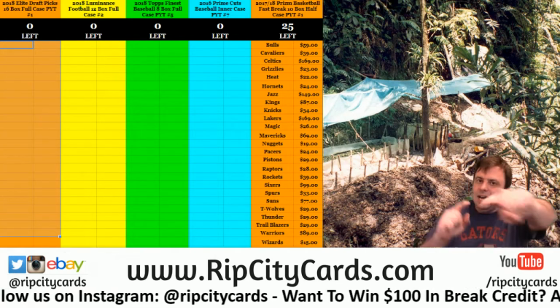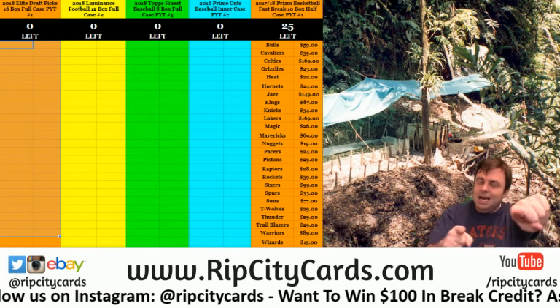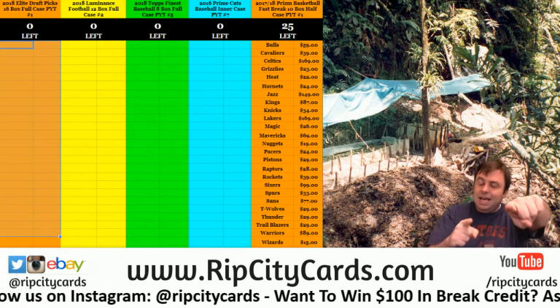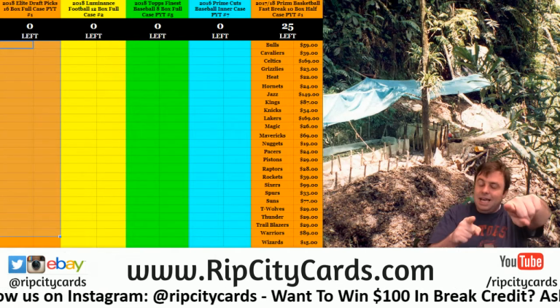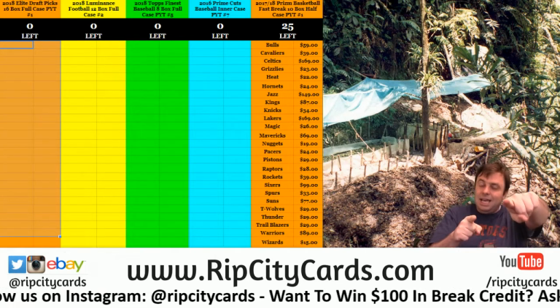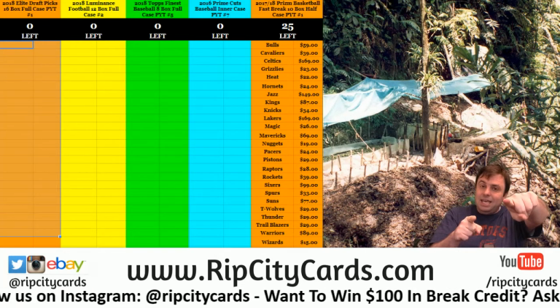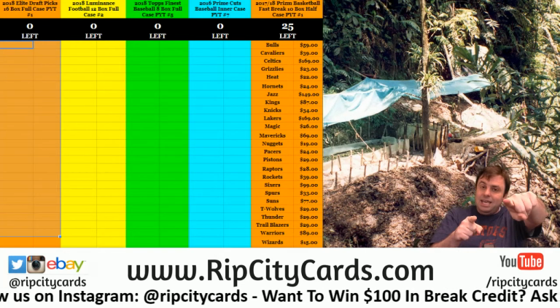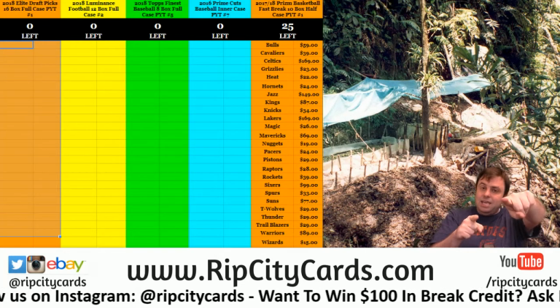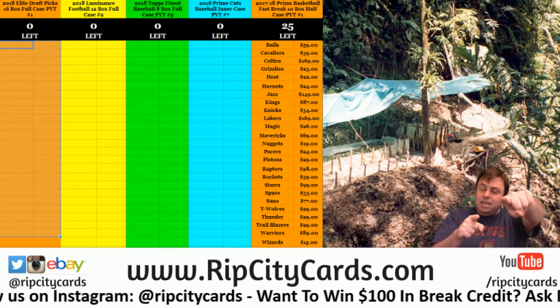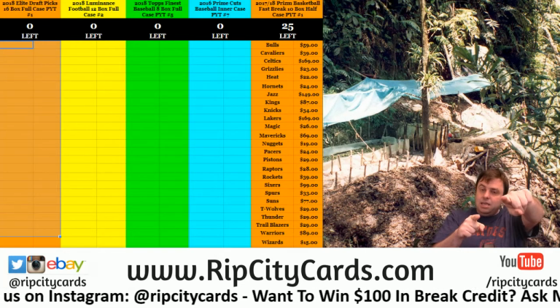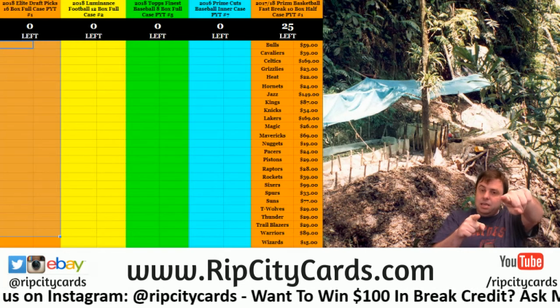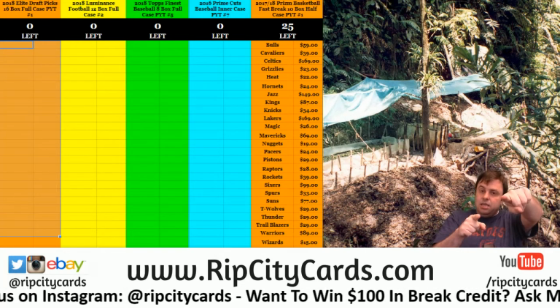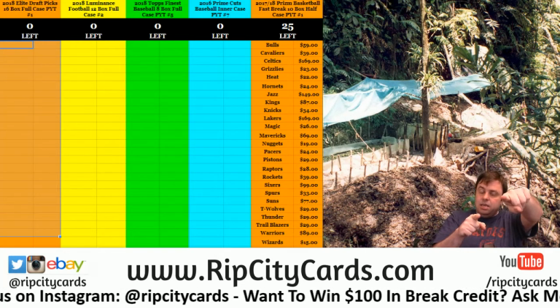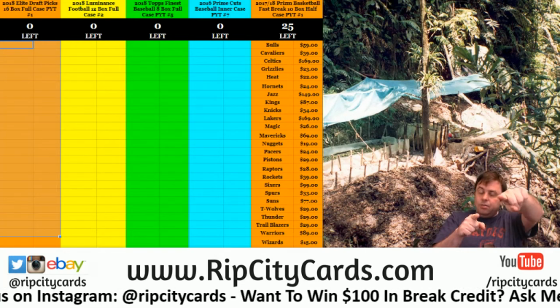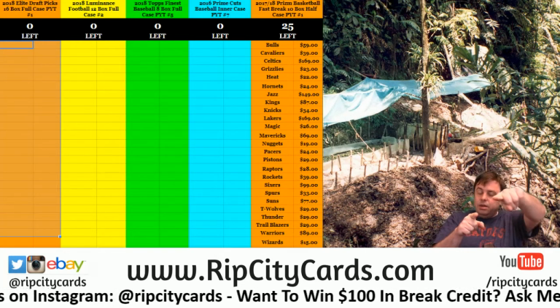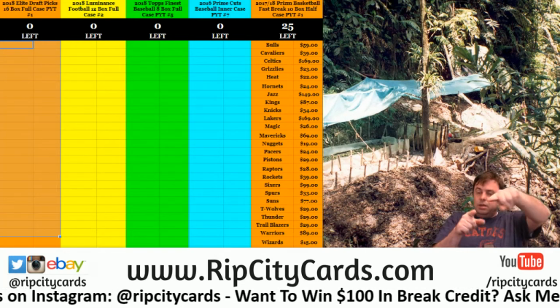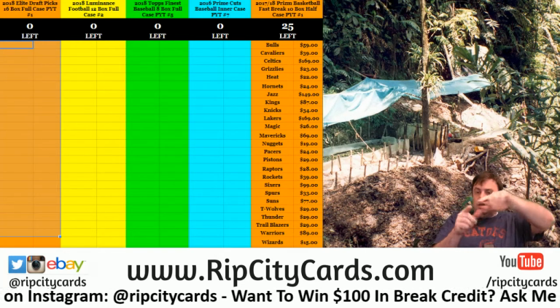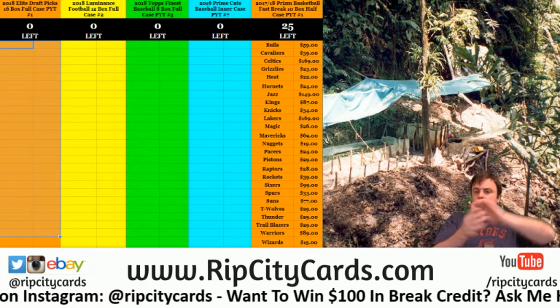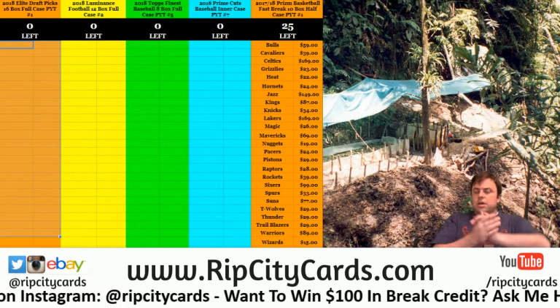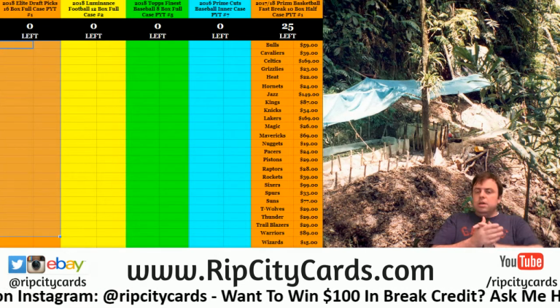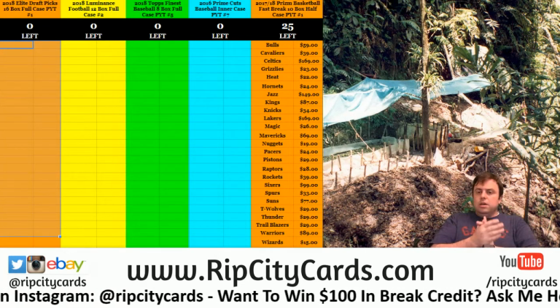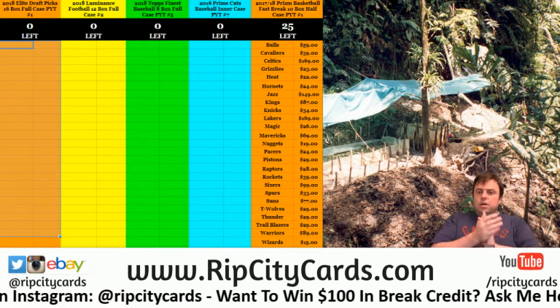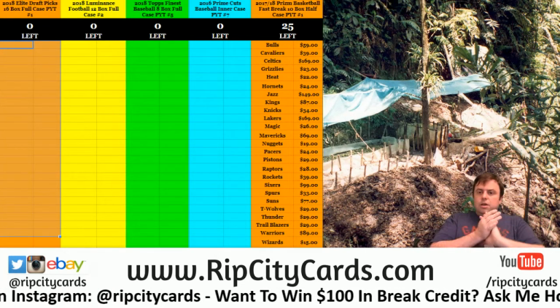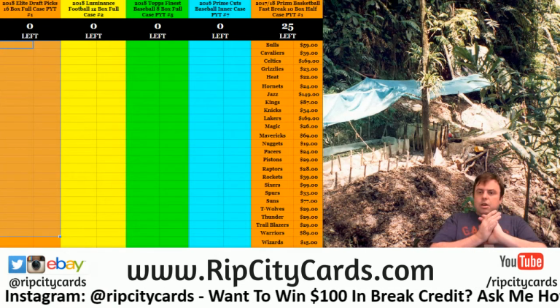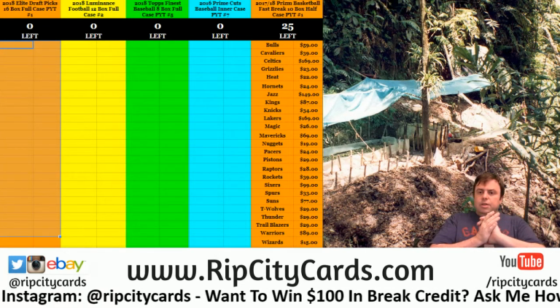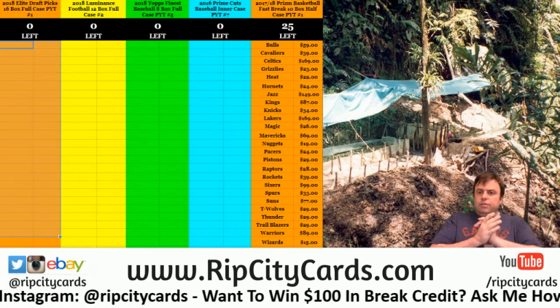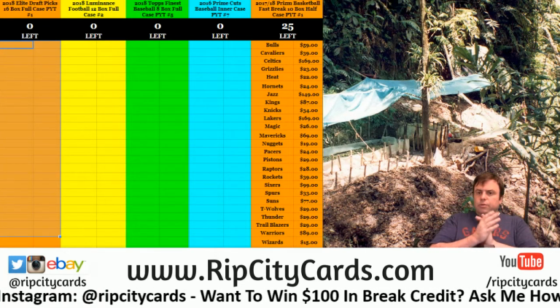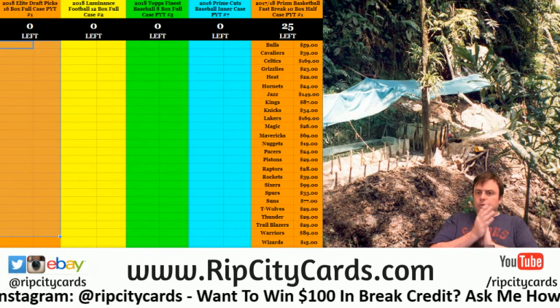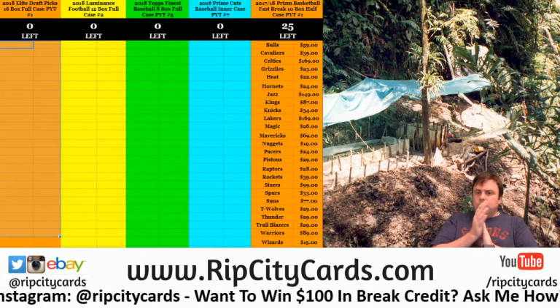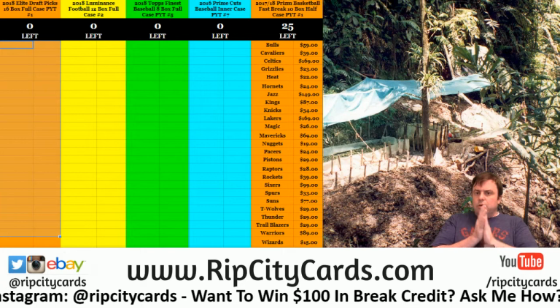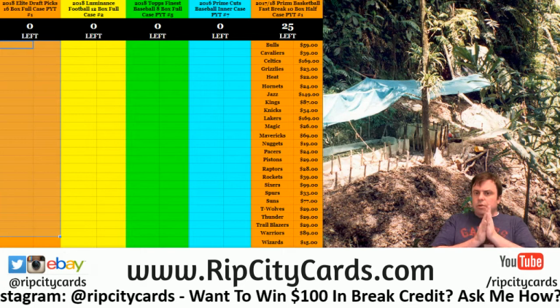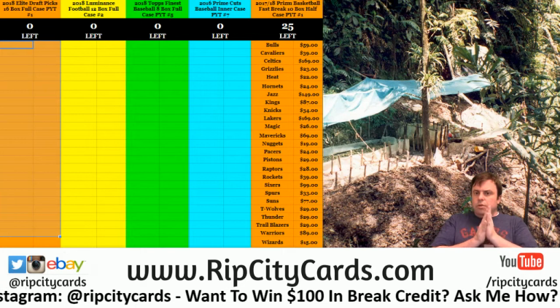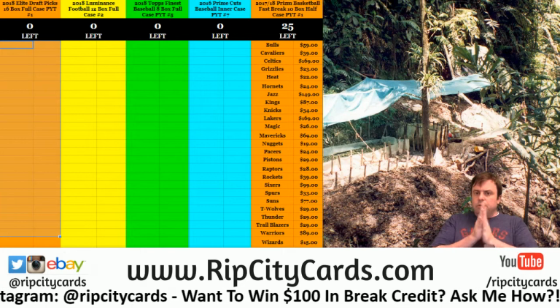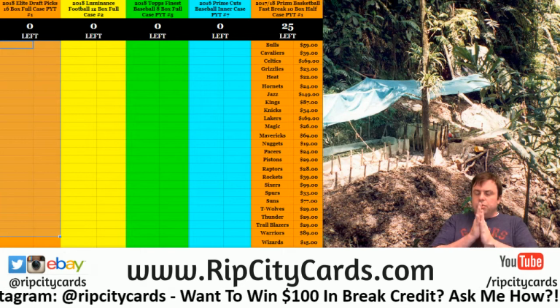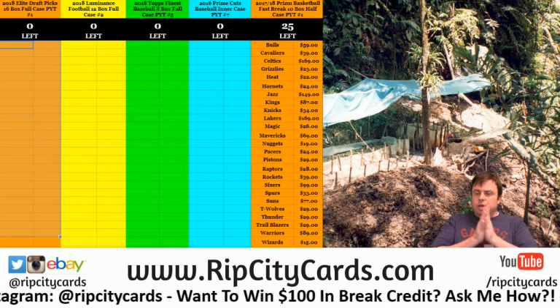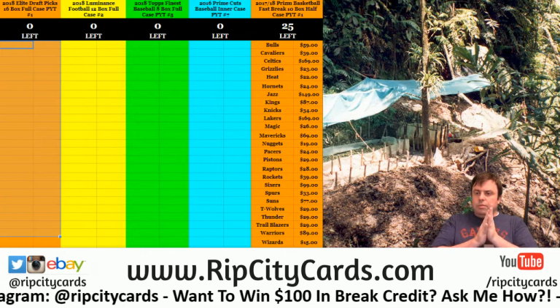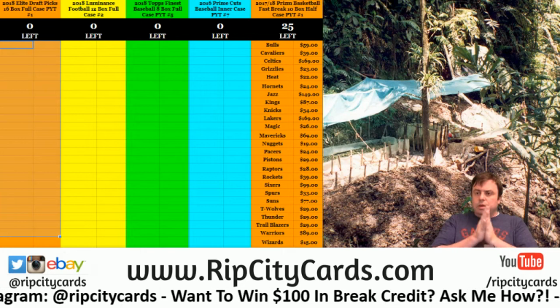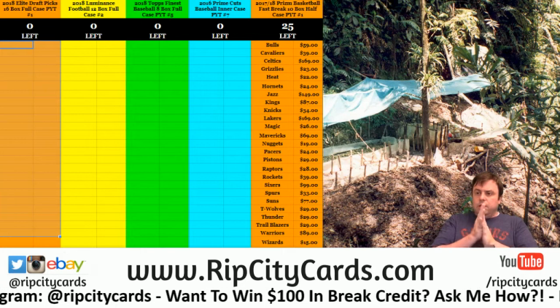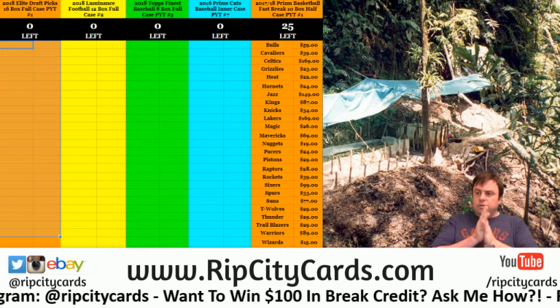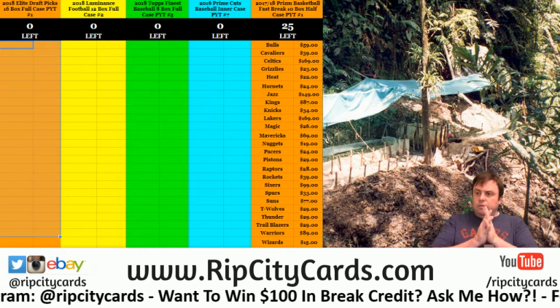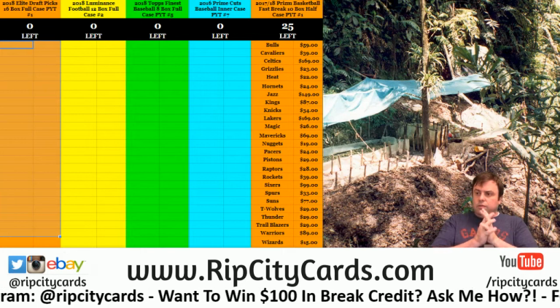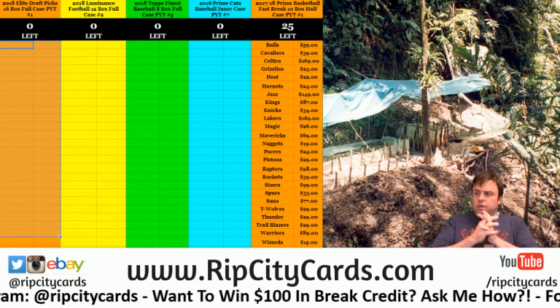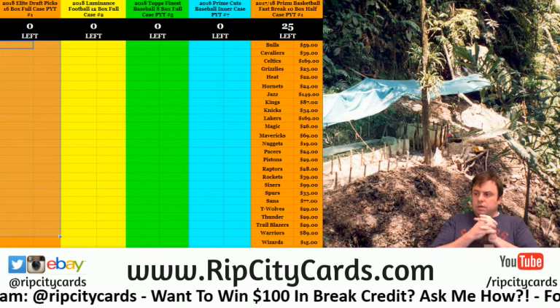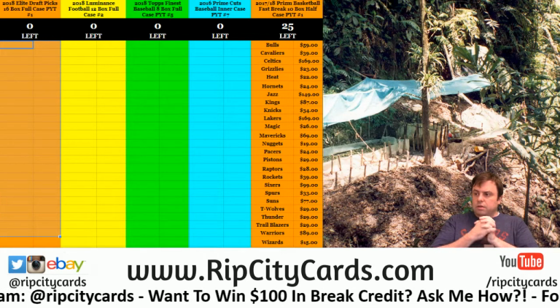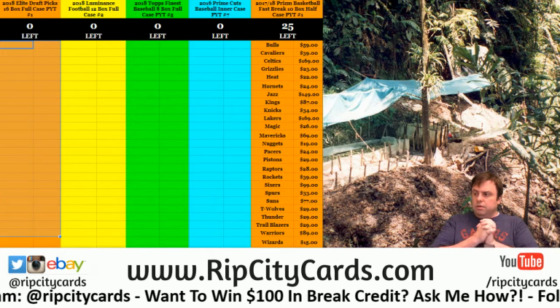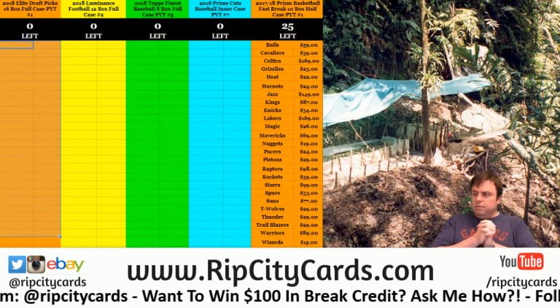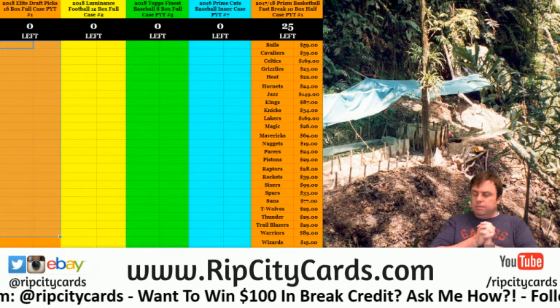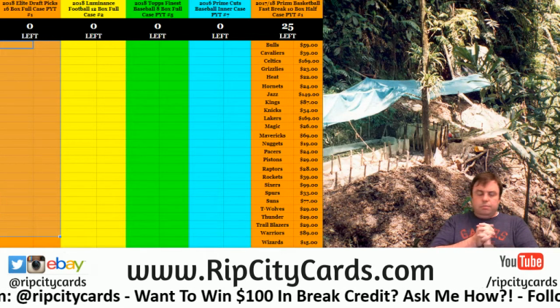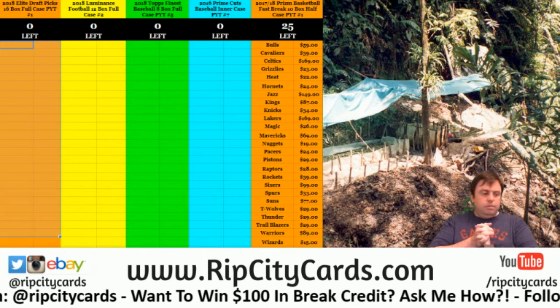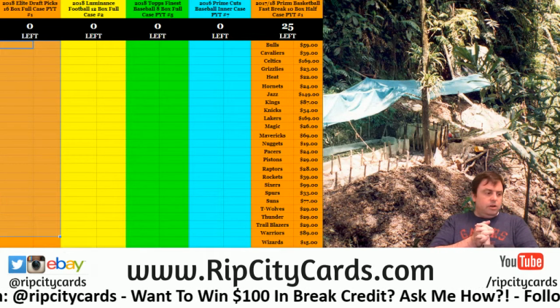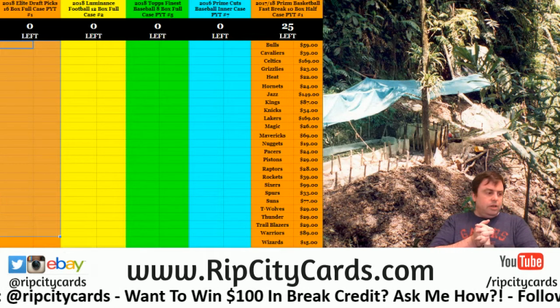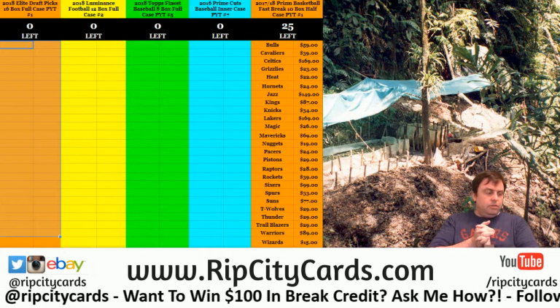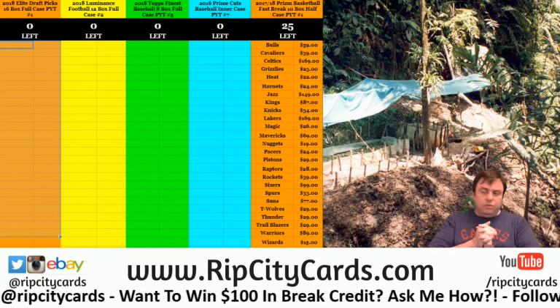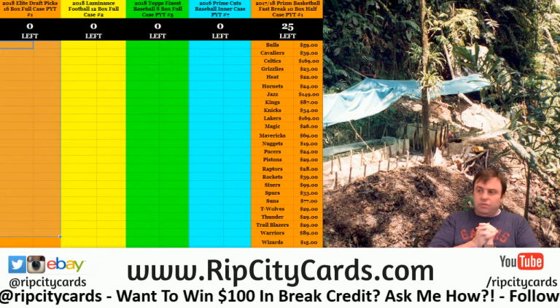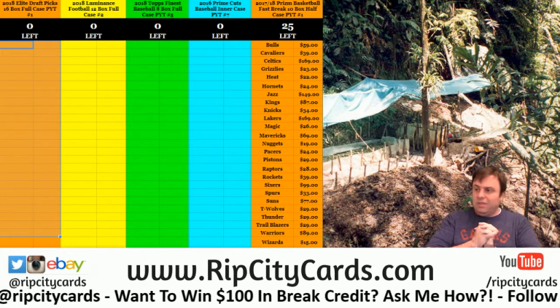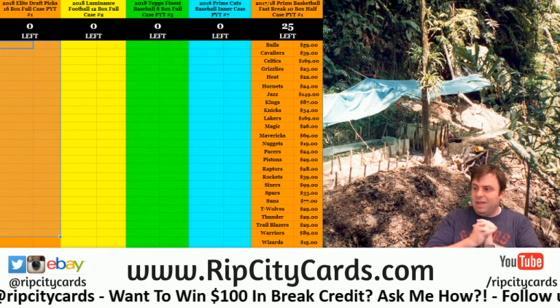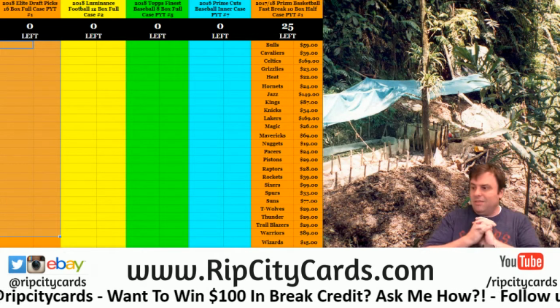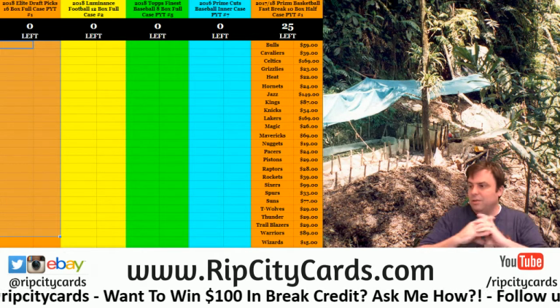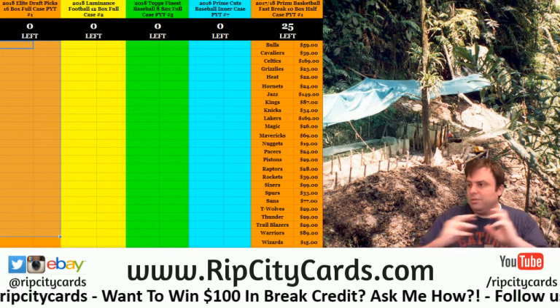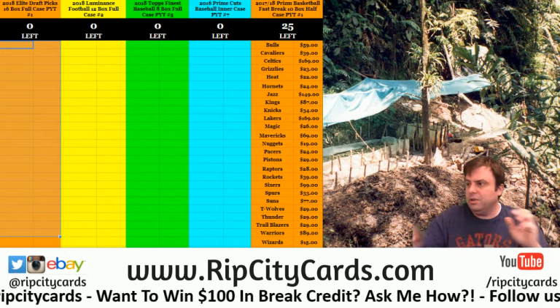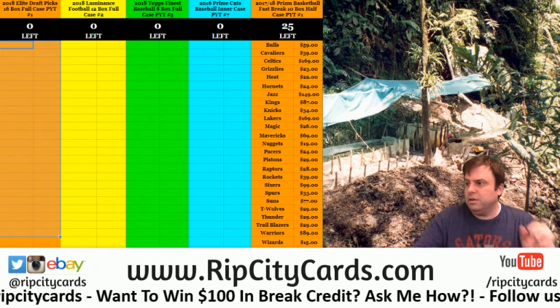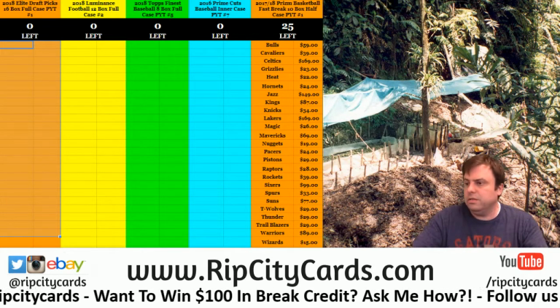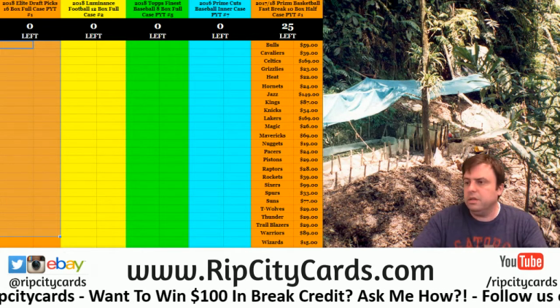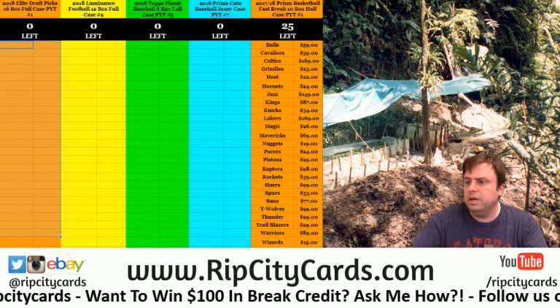Hey everybody, welcome. We're going to do Prime Cuts, intercase number 7, Rhapsody card style.